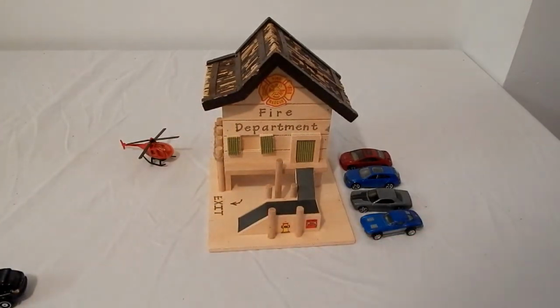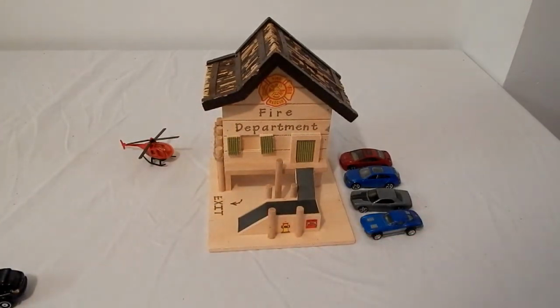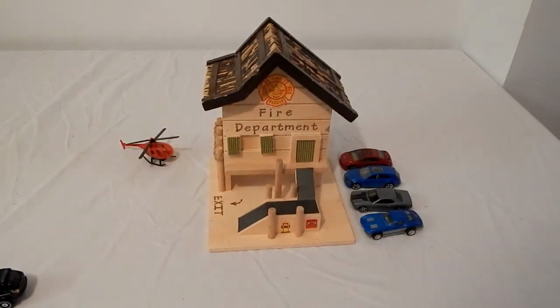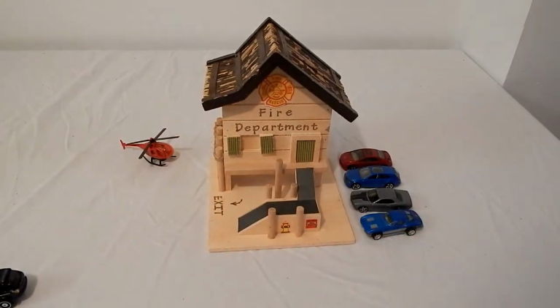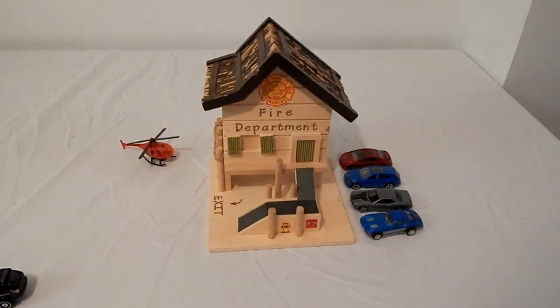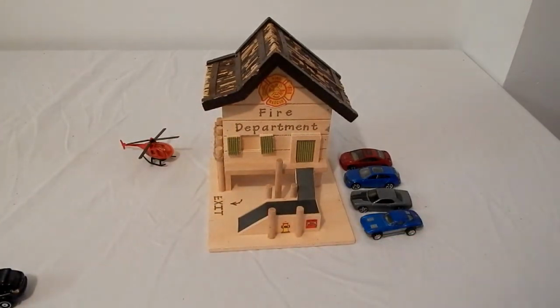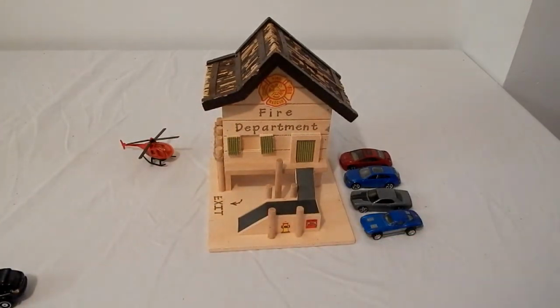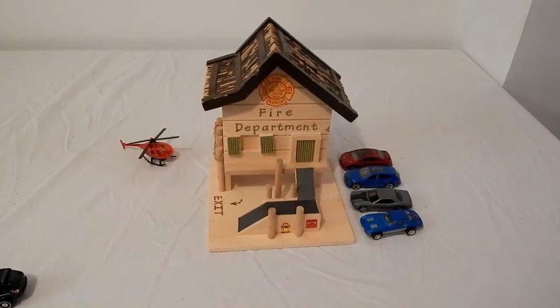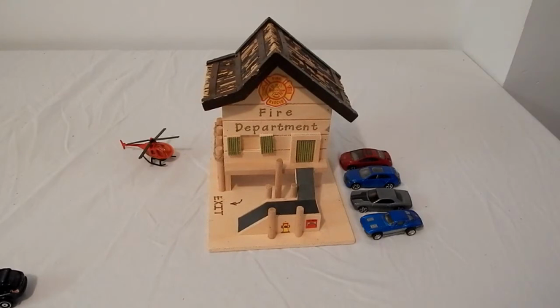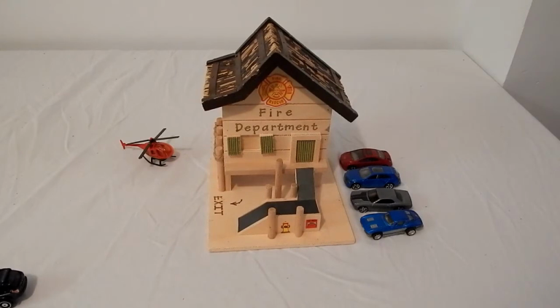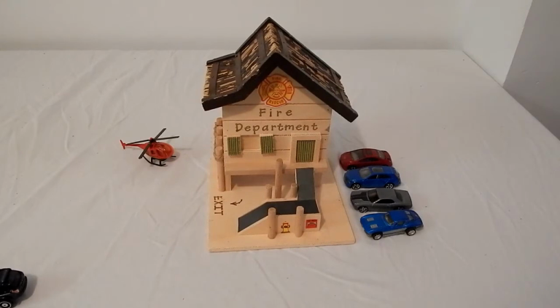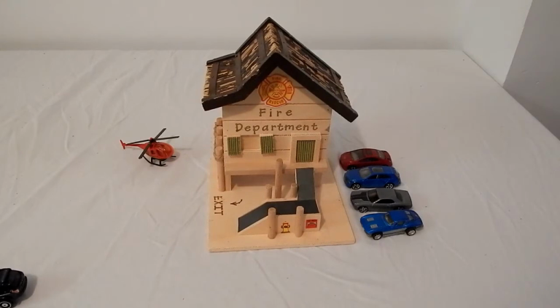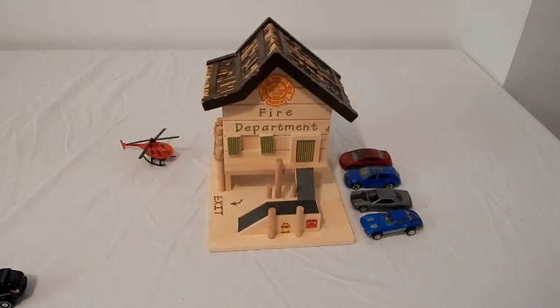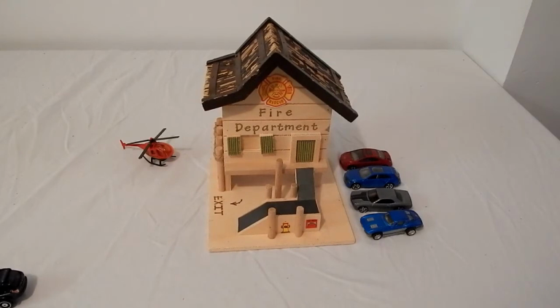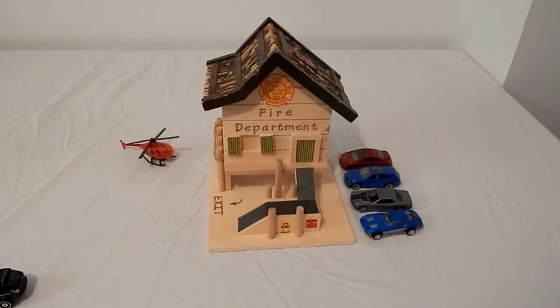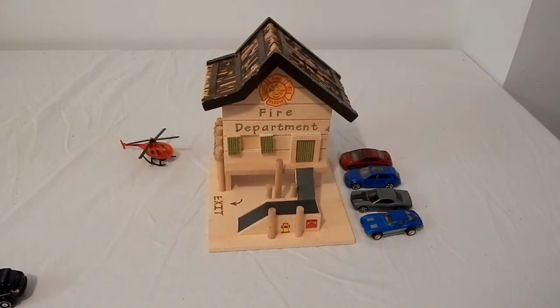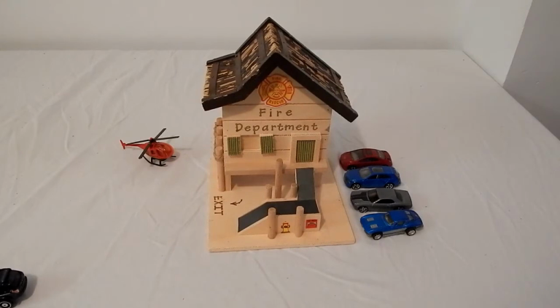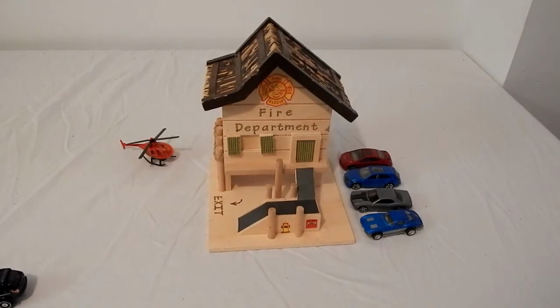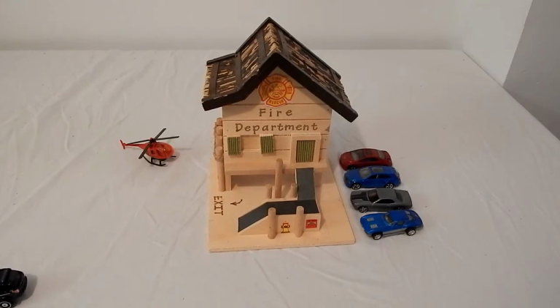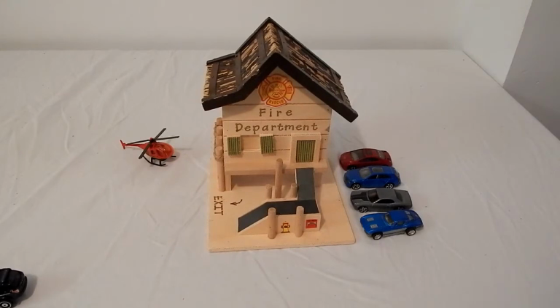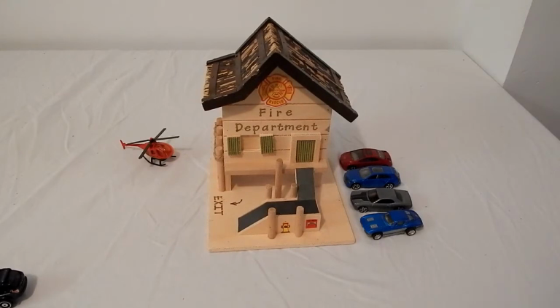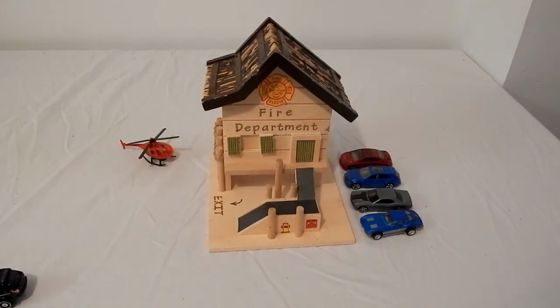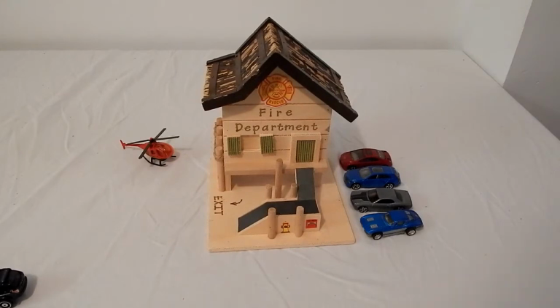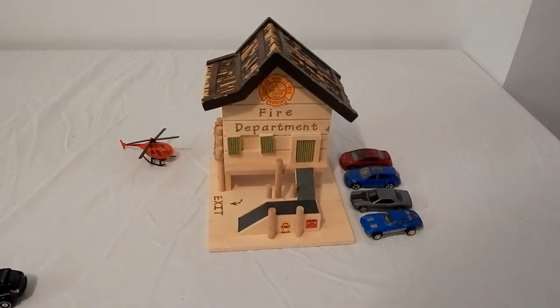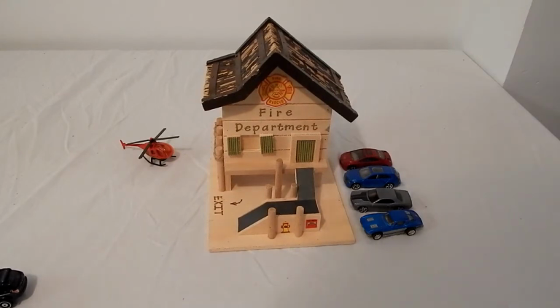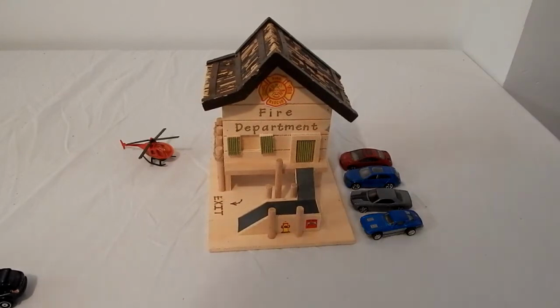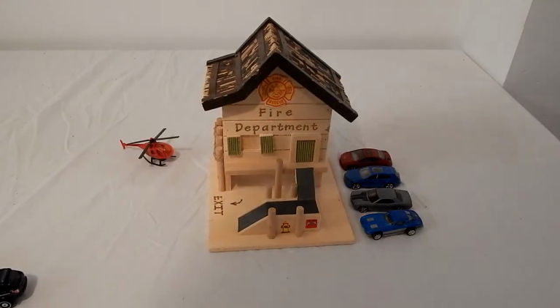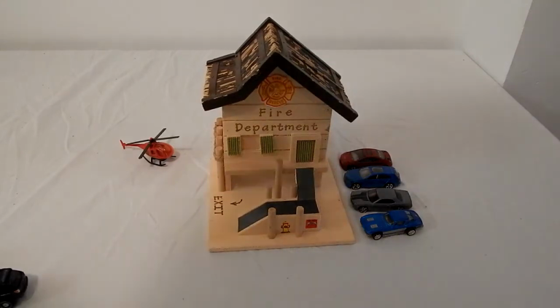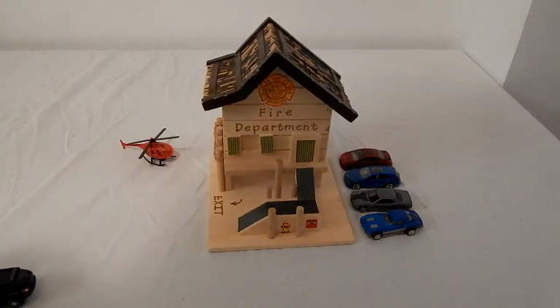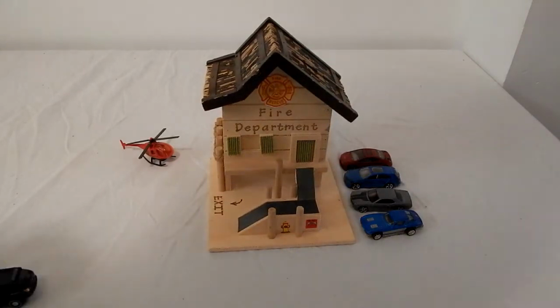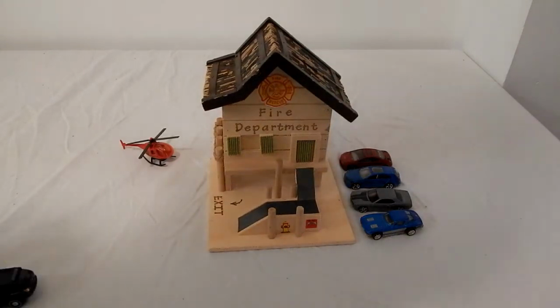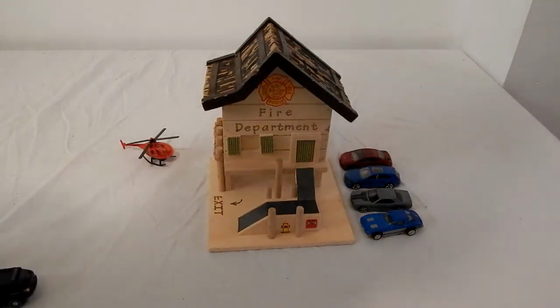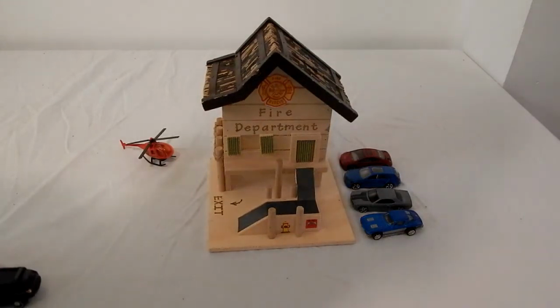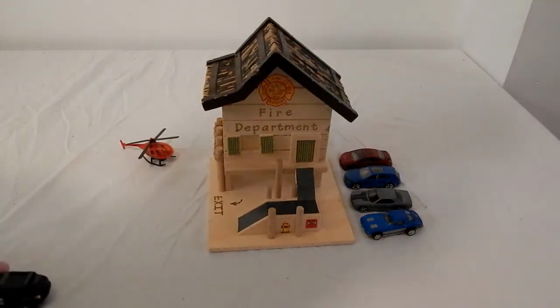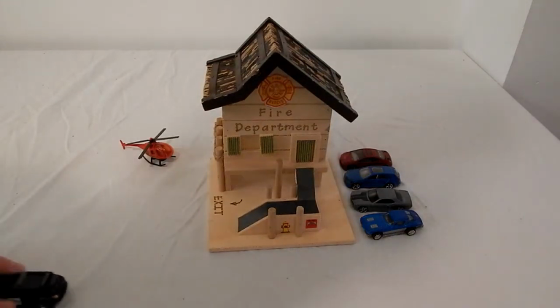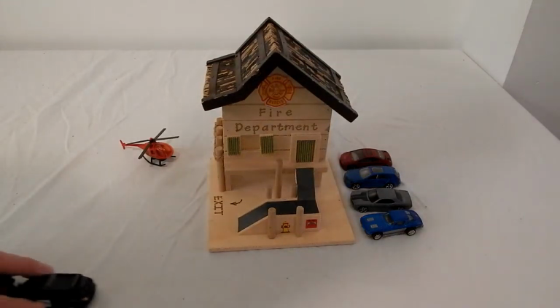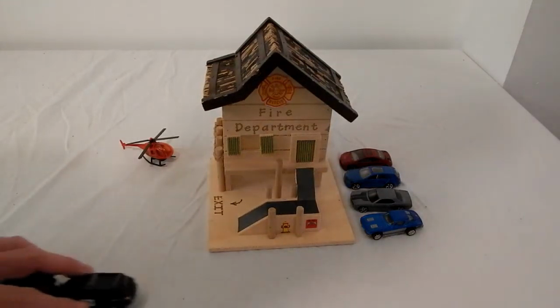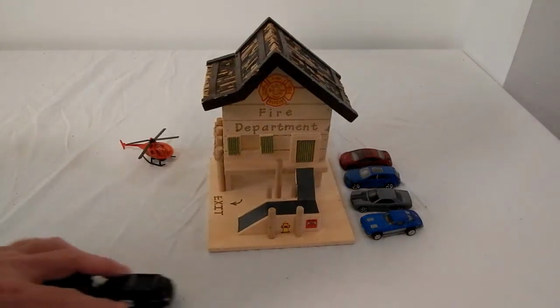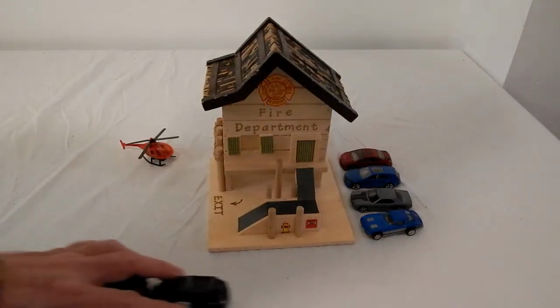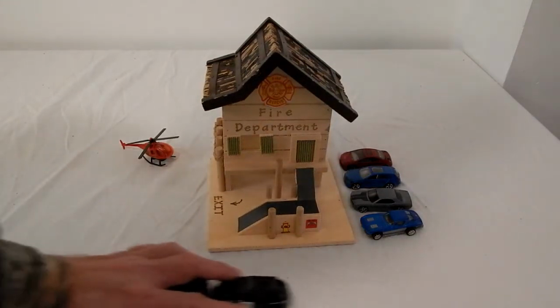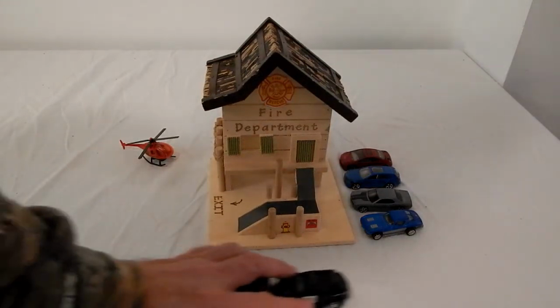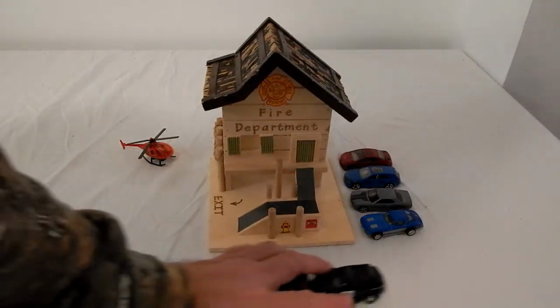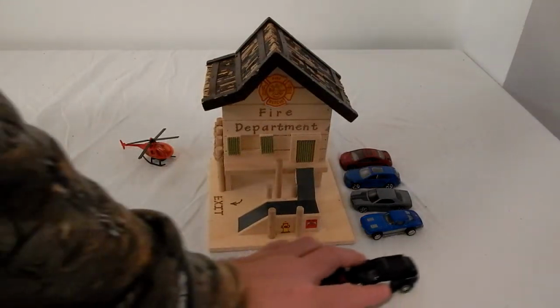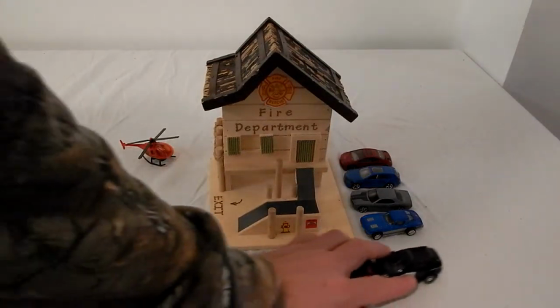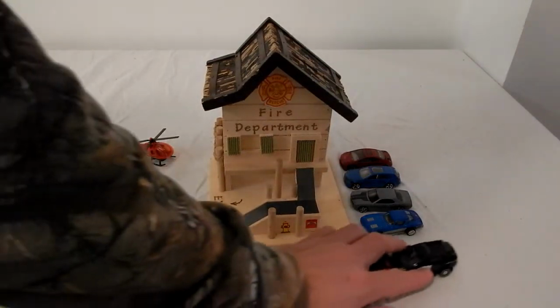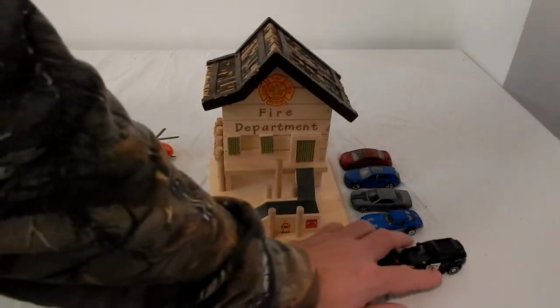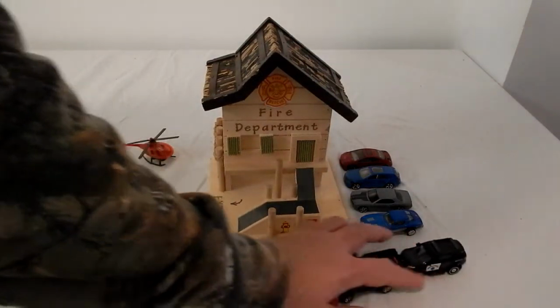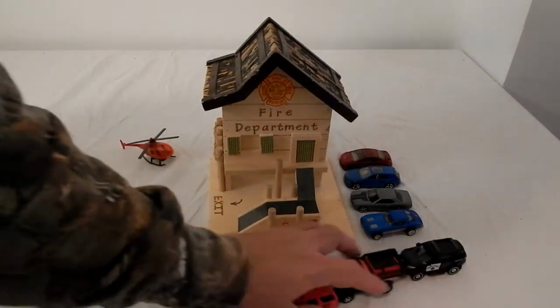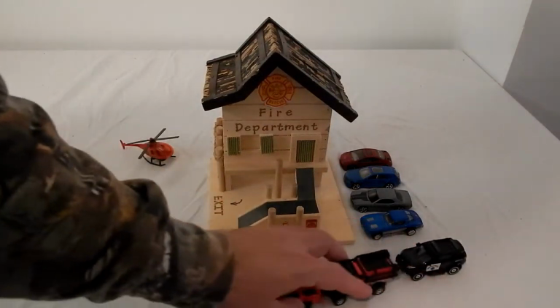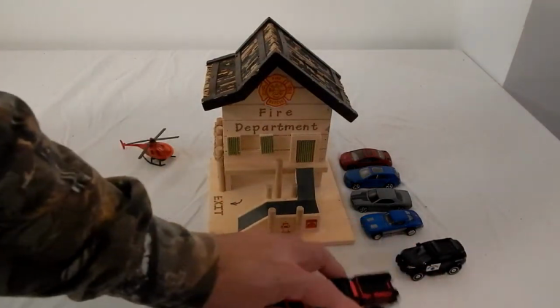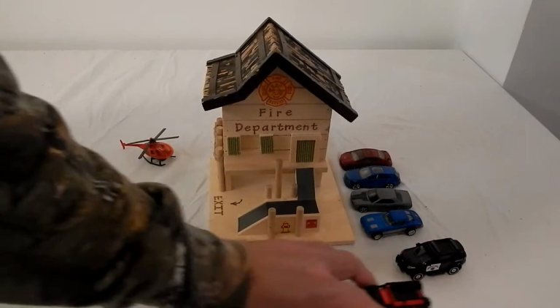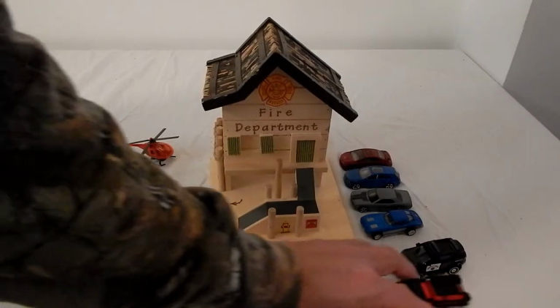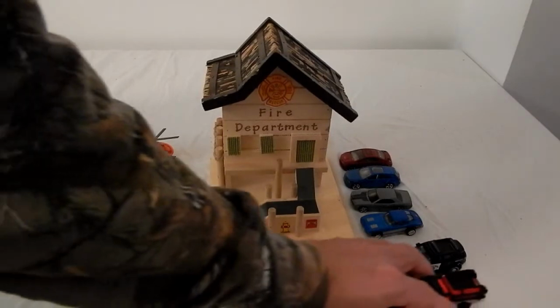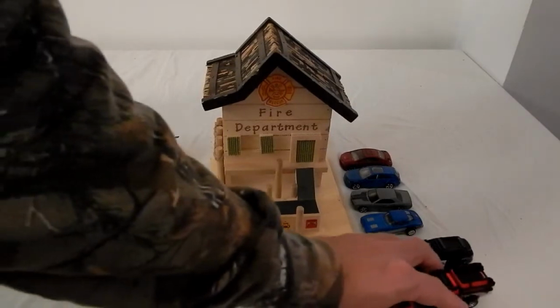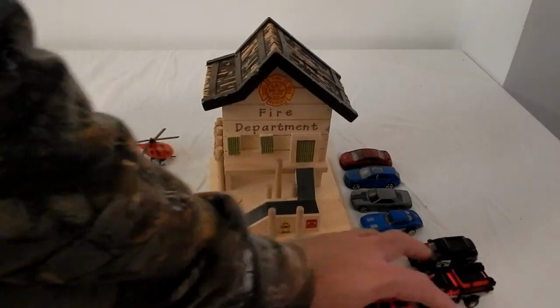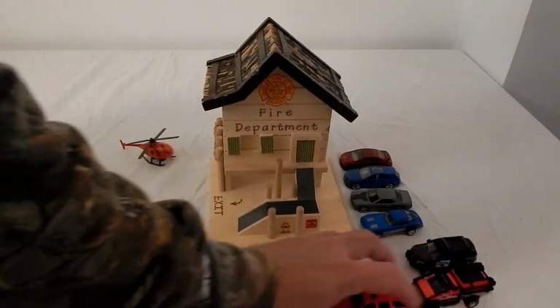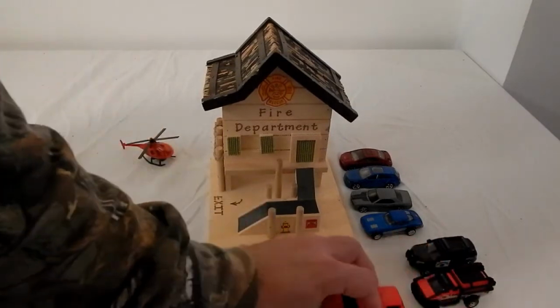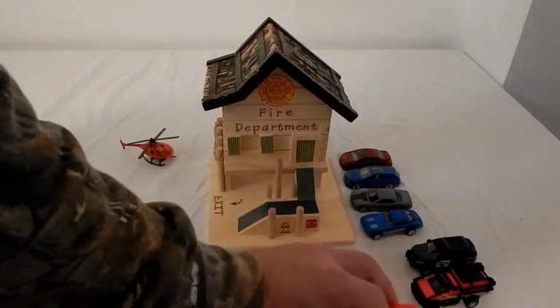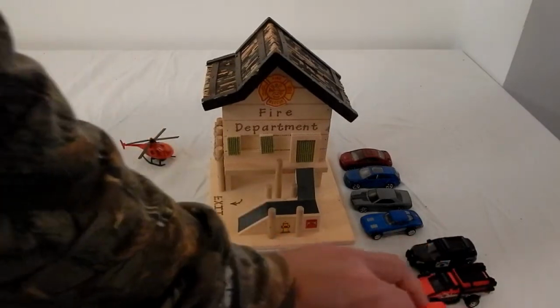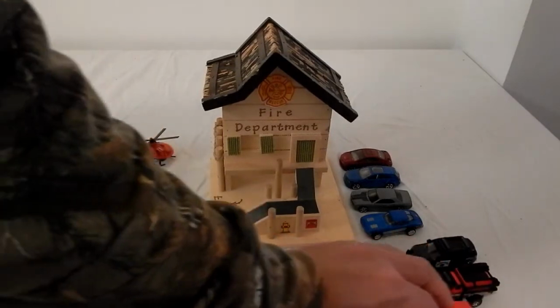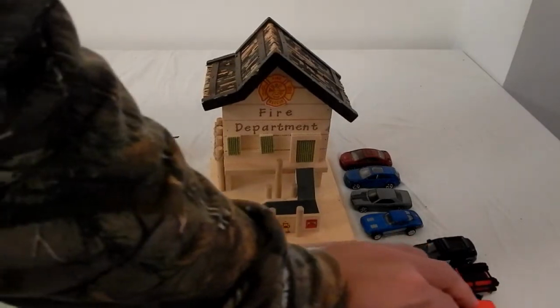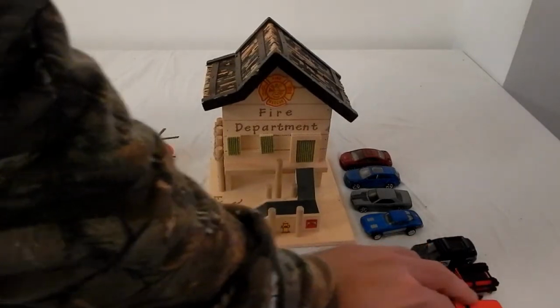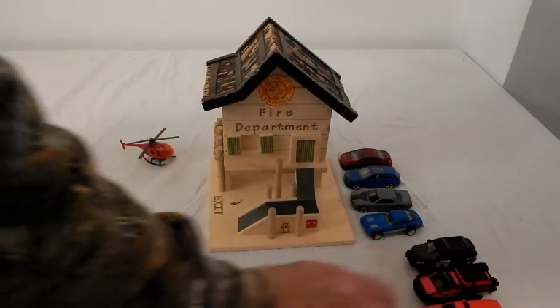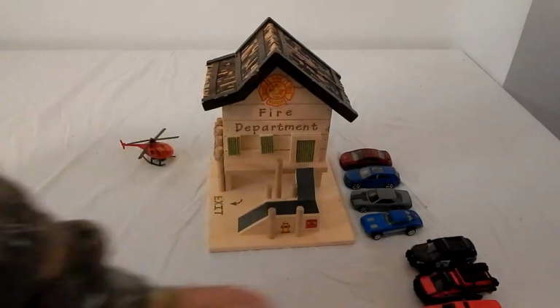Now, here's an example for you guys. You want to have a little fun? Building some neat toys for your kids' matchbox play sets.